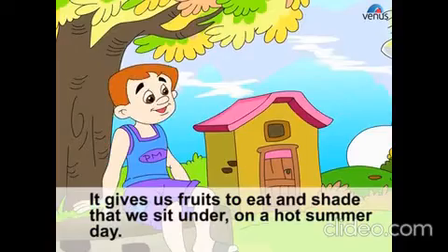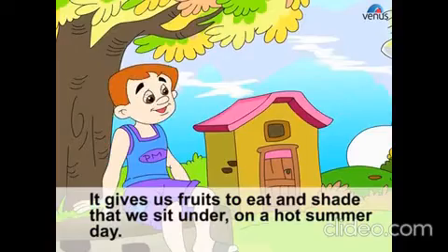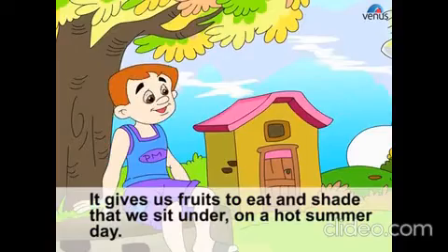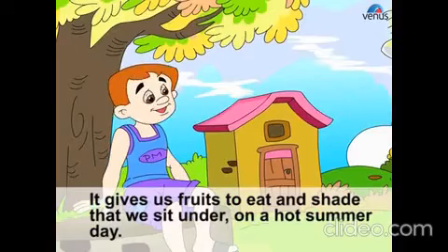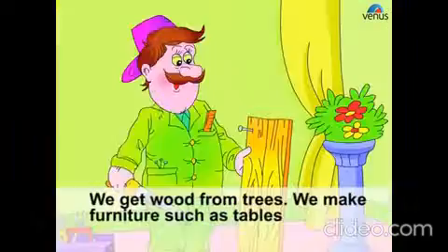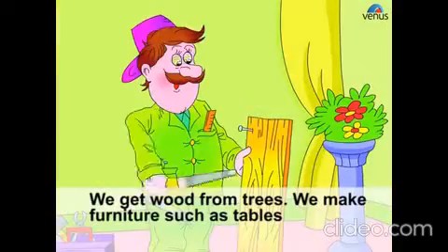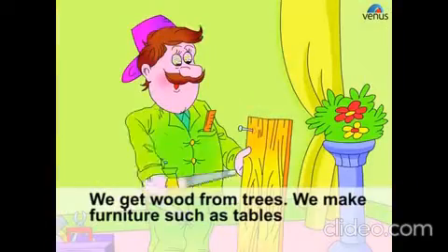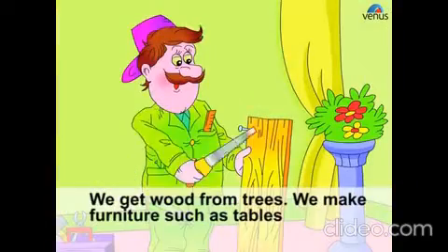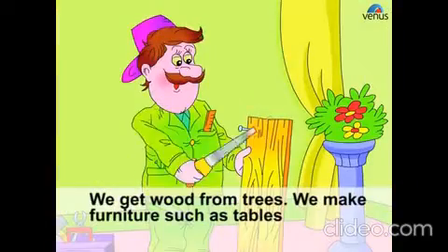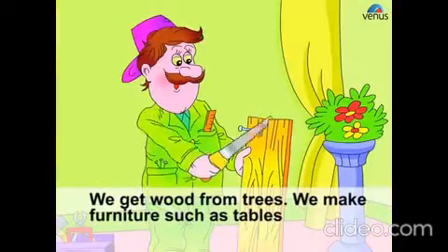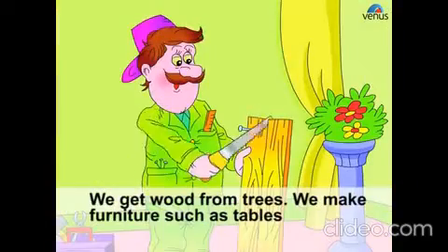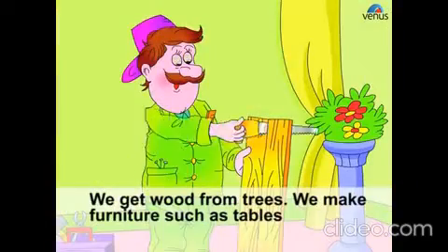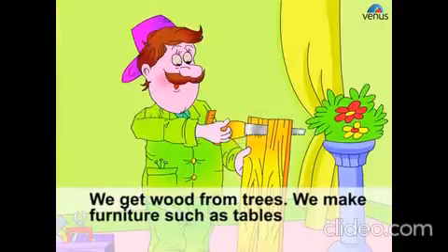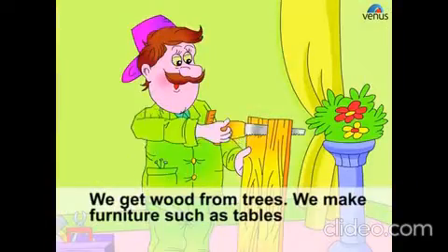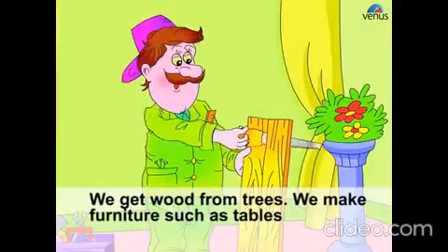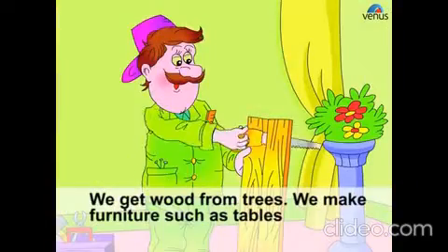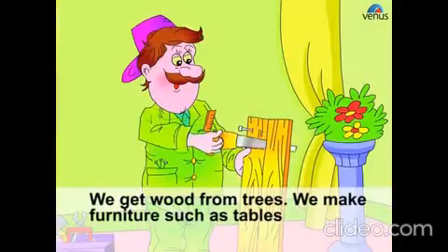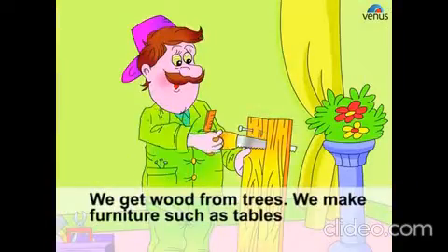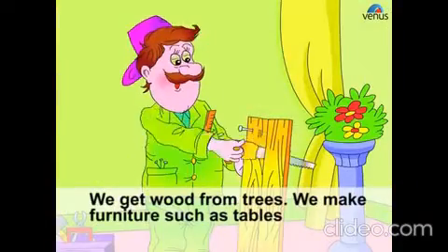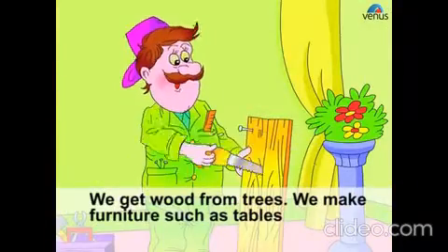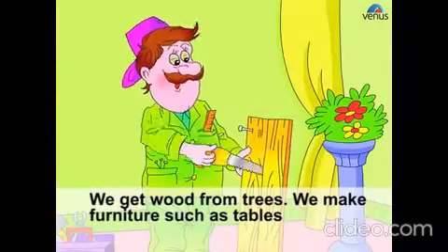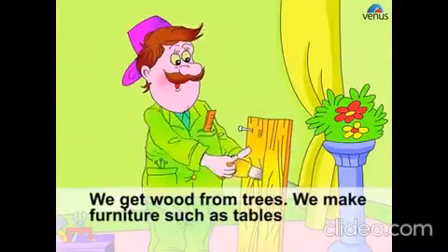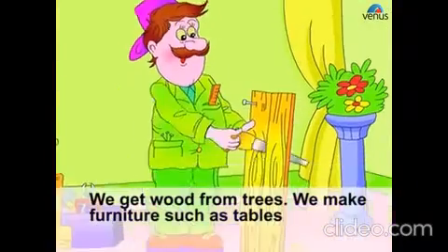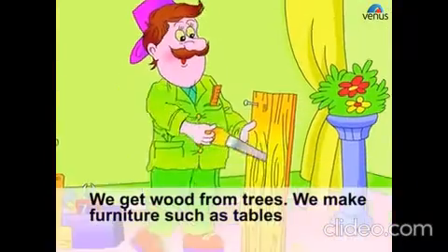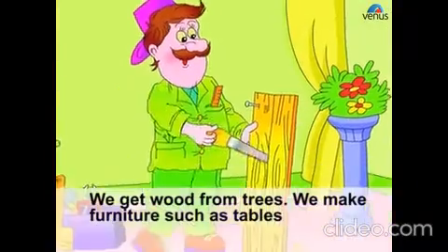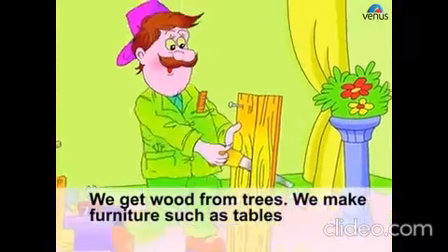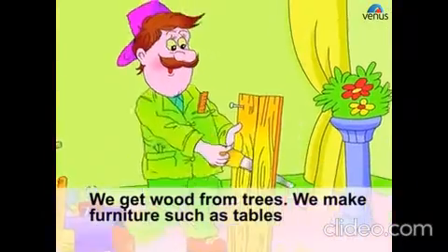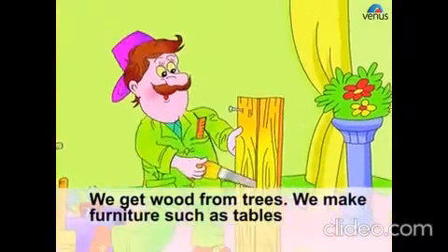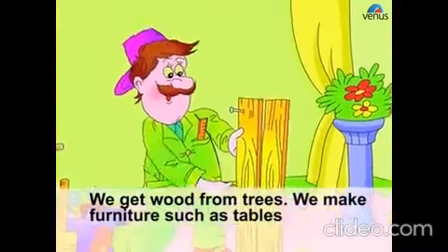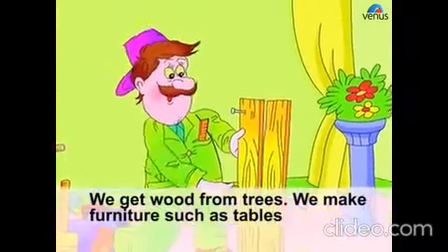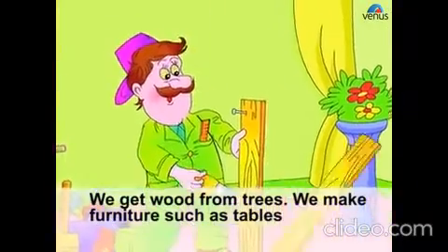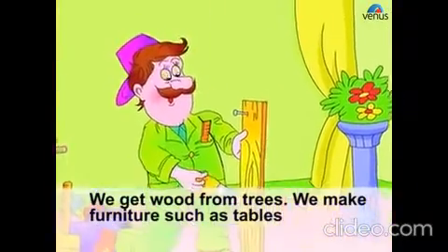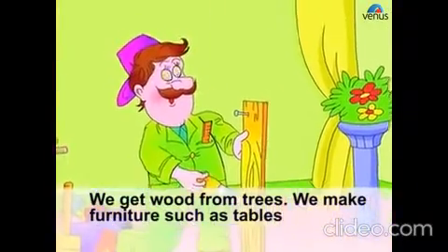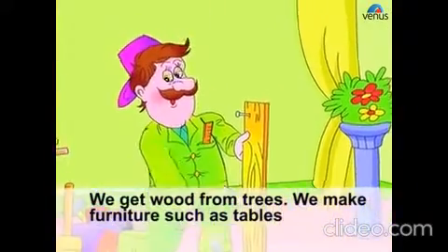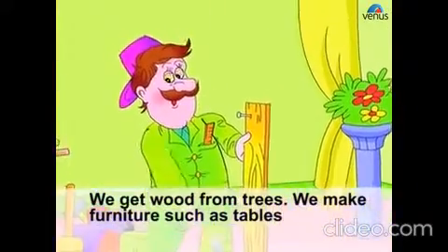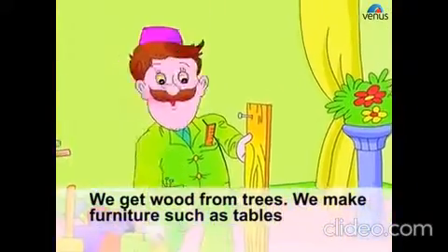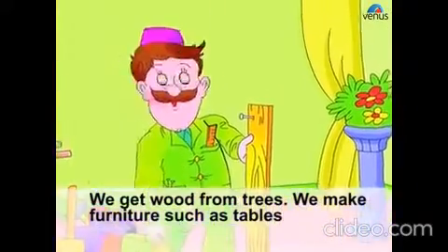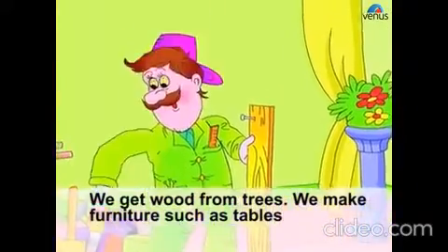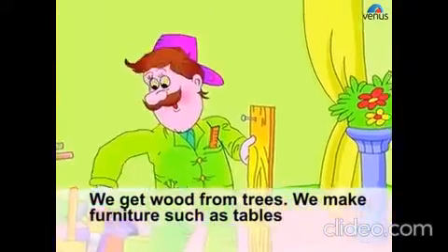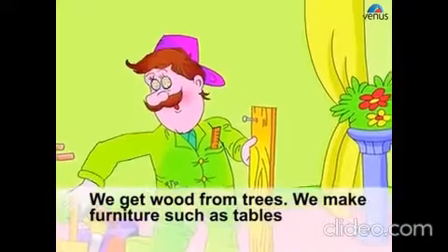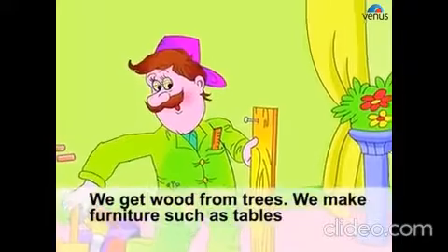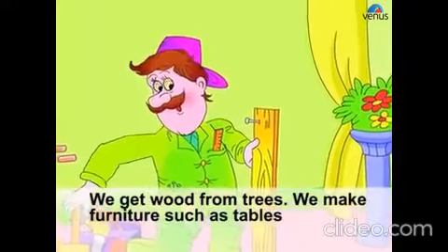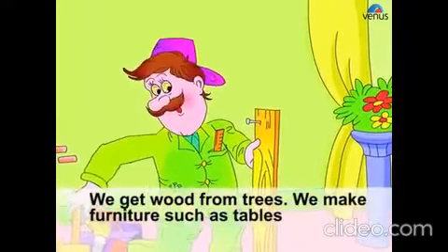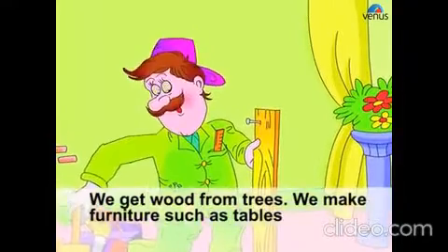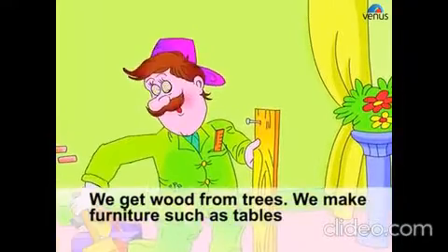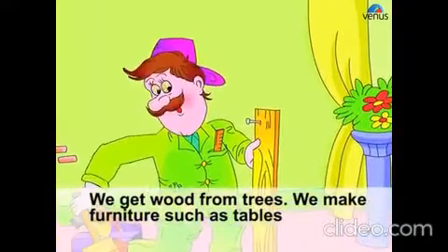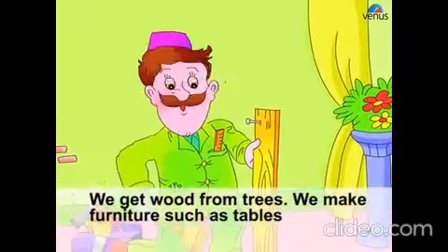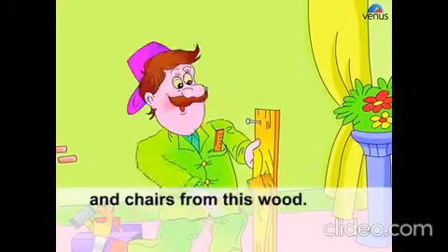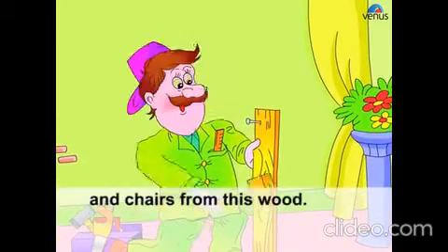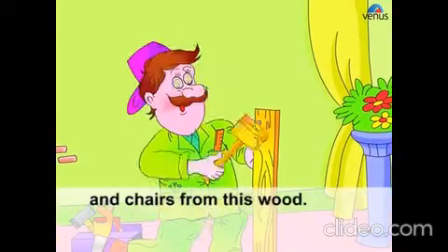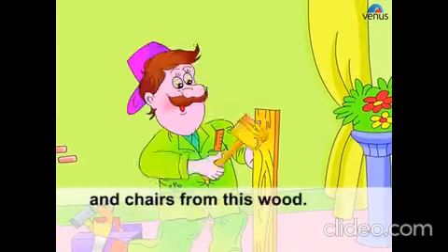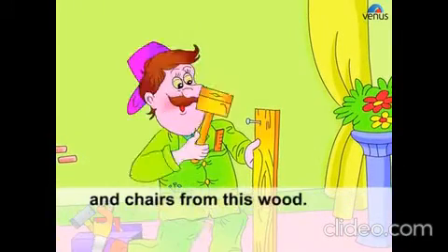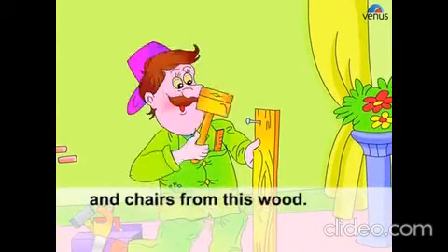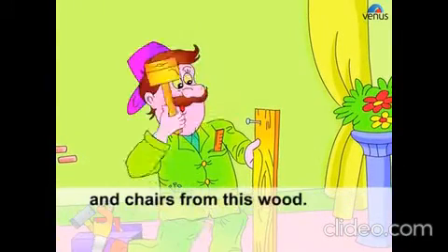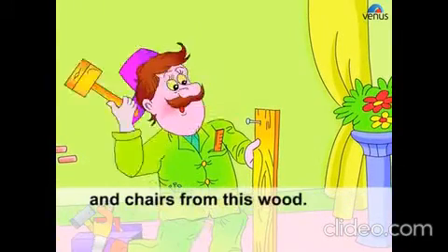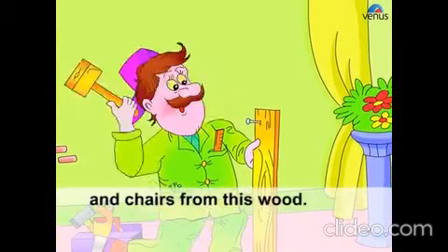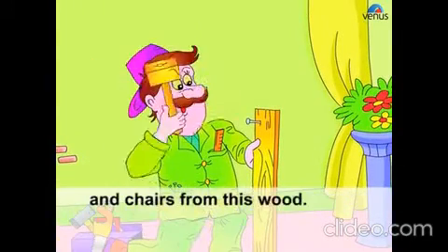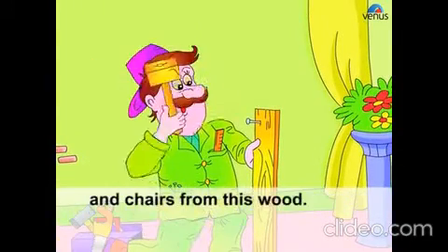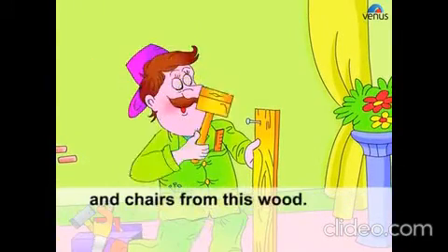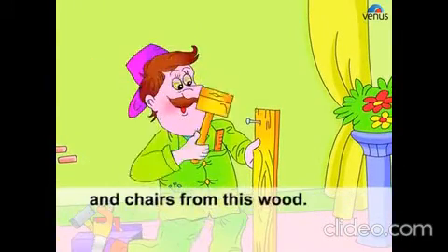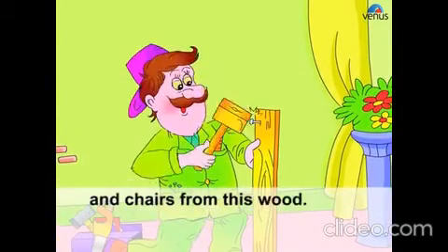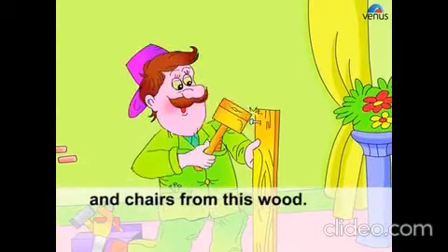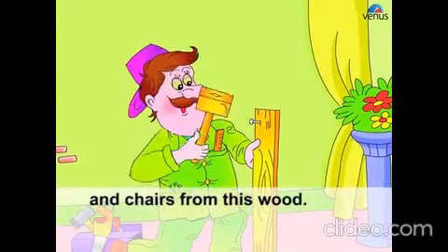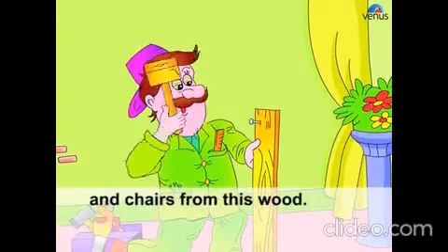We get wood from trees. We make furniture such as tables and chairs from this wood.